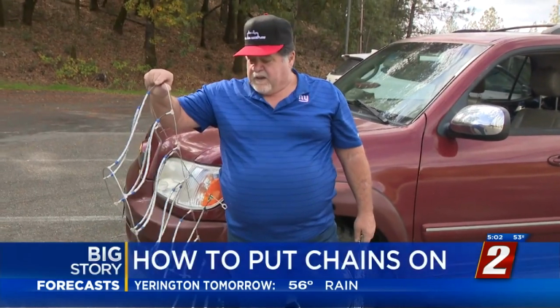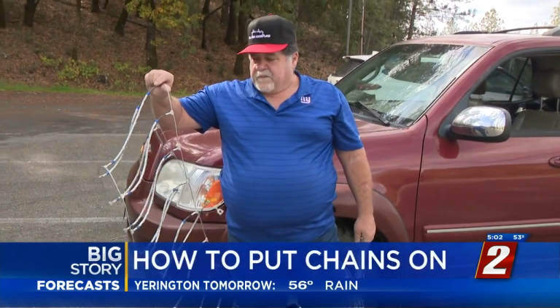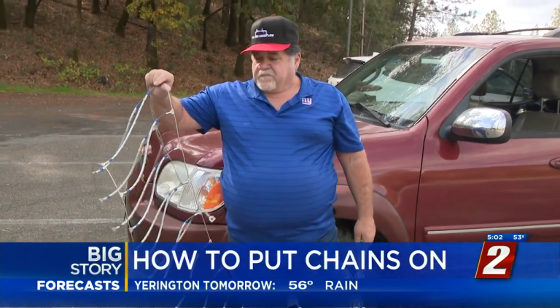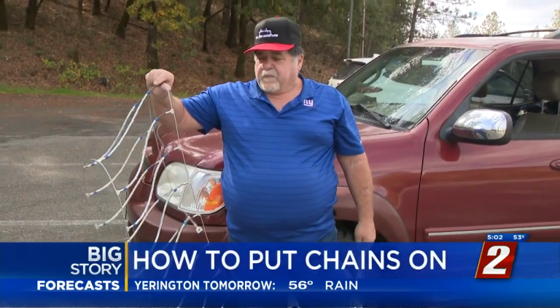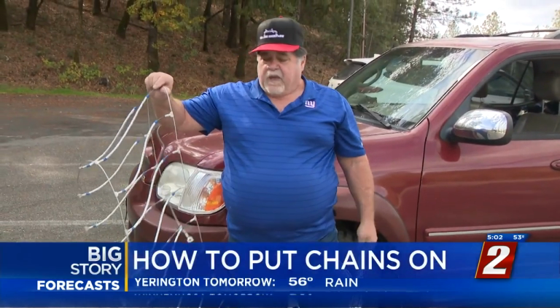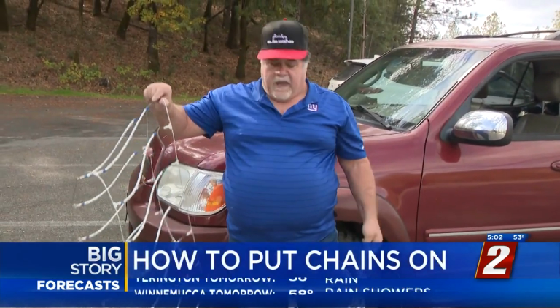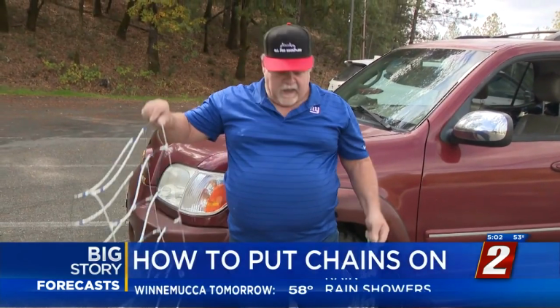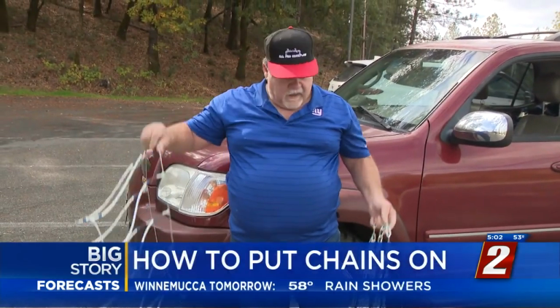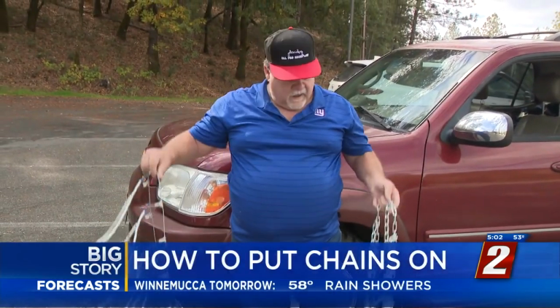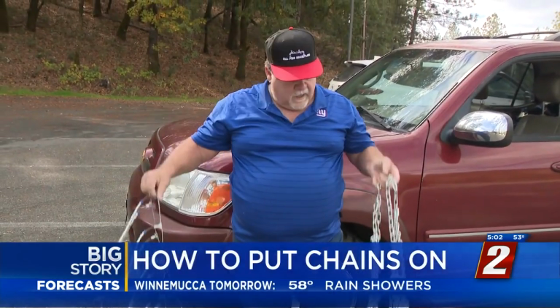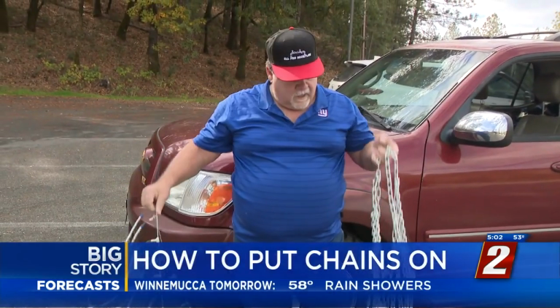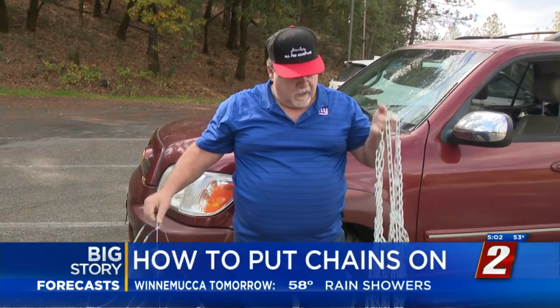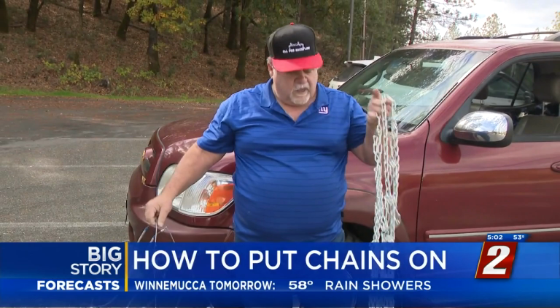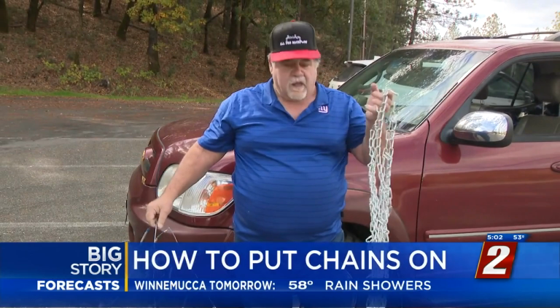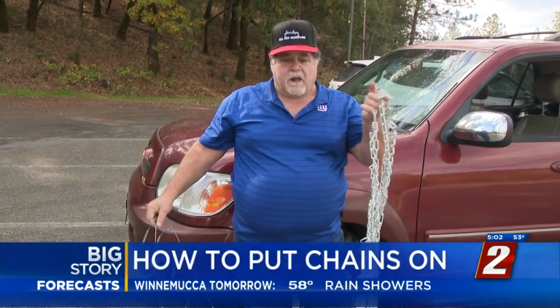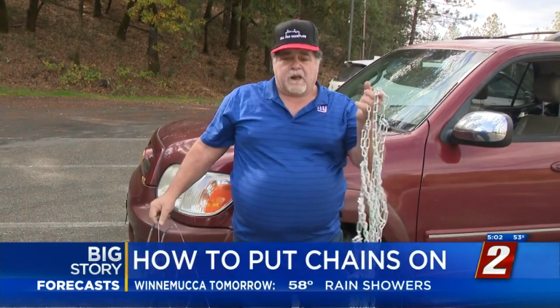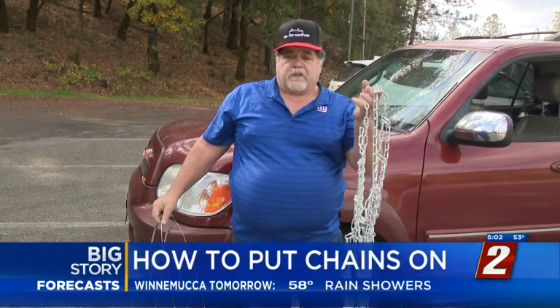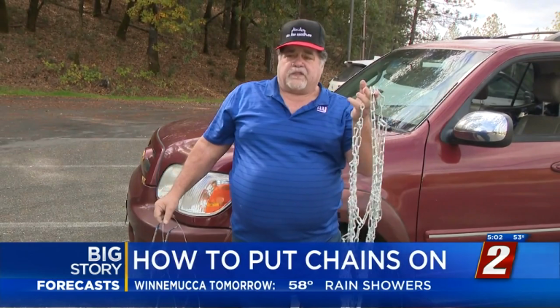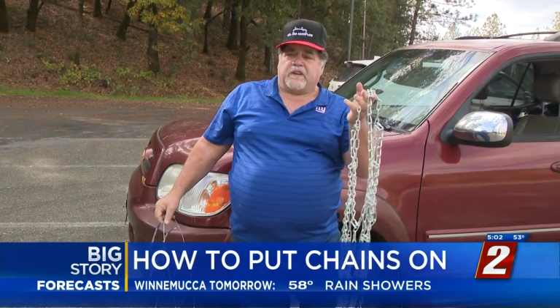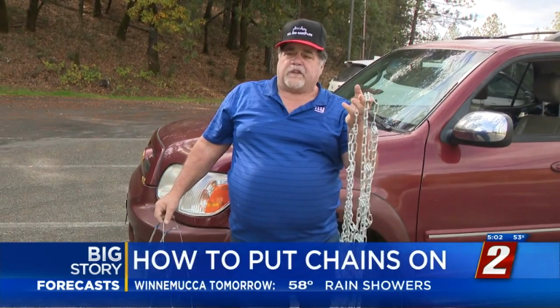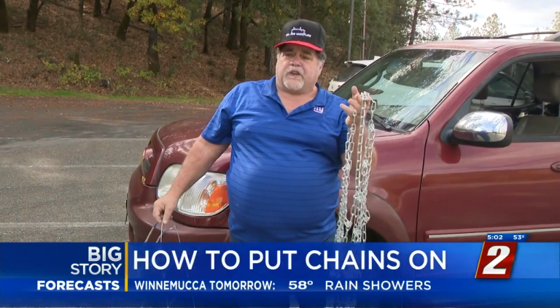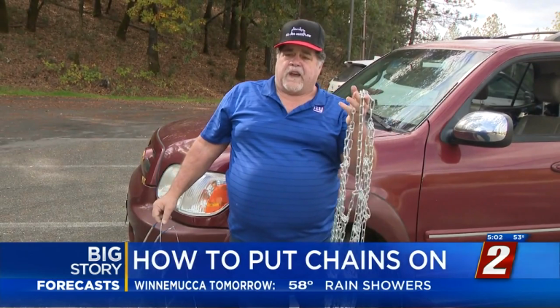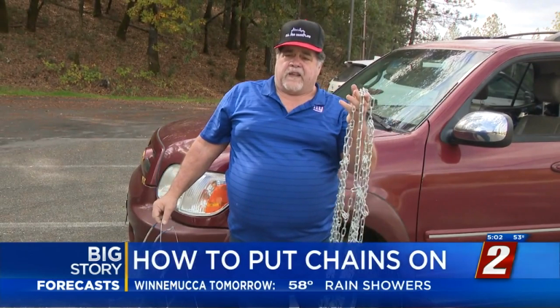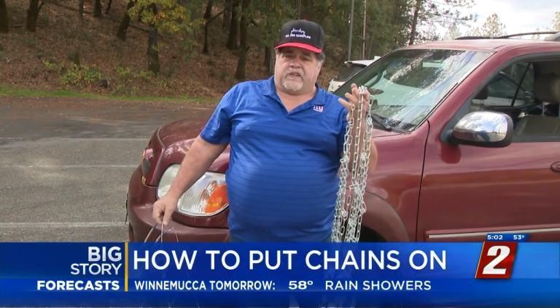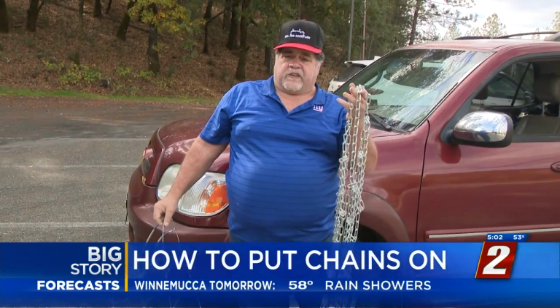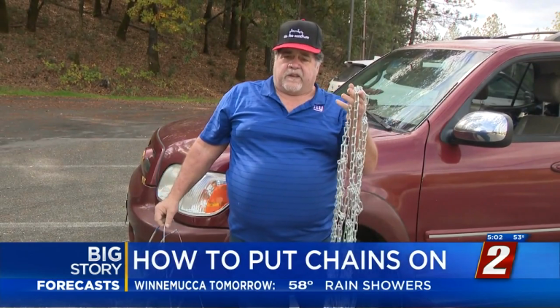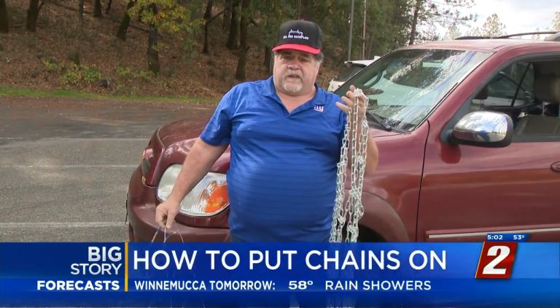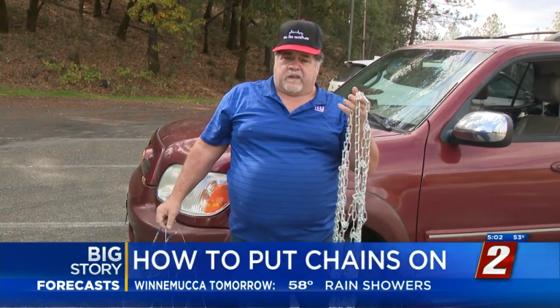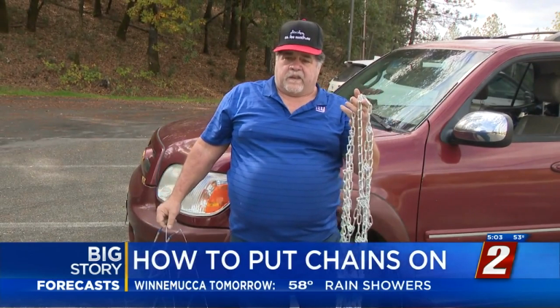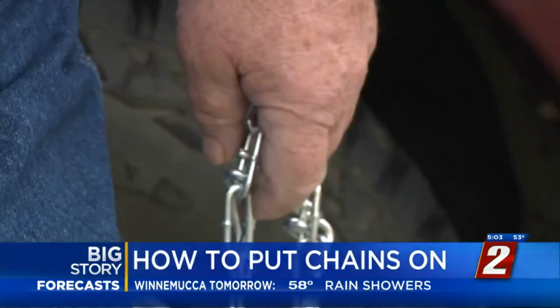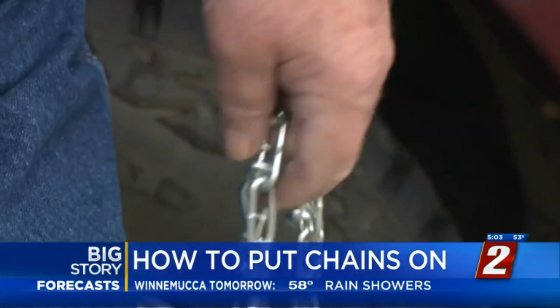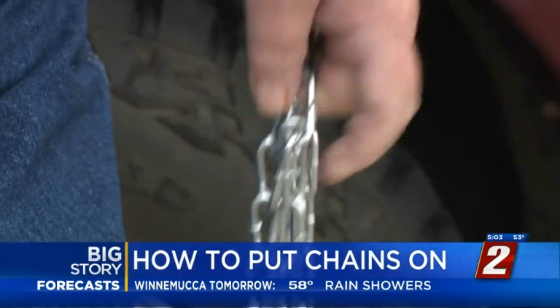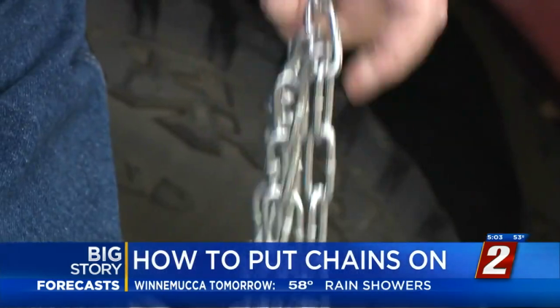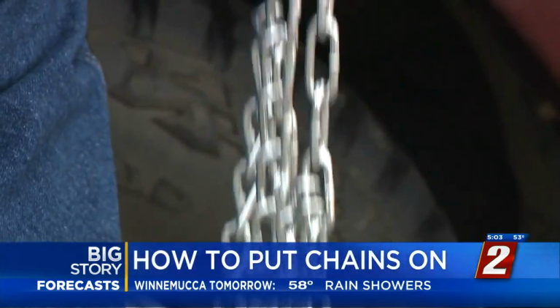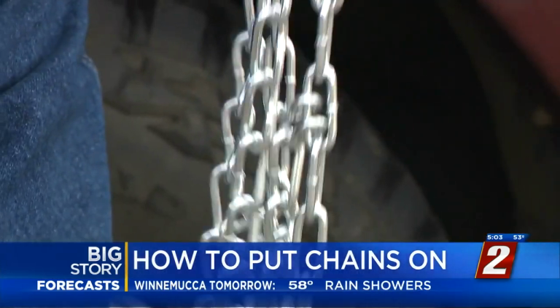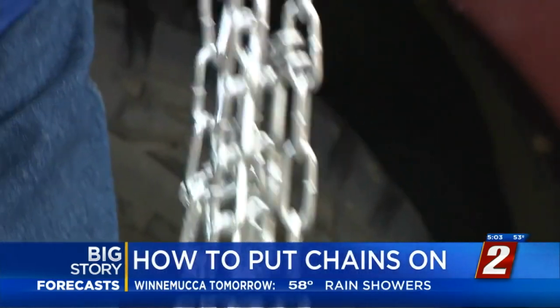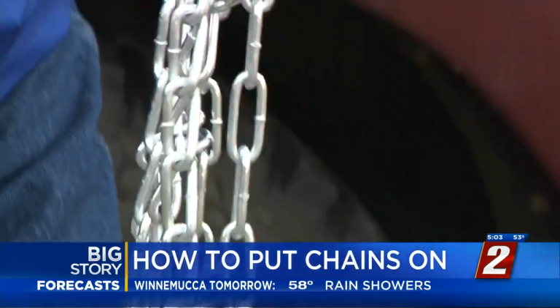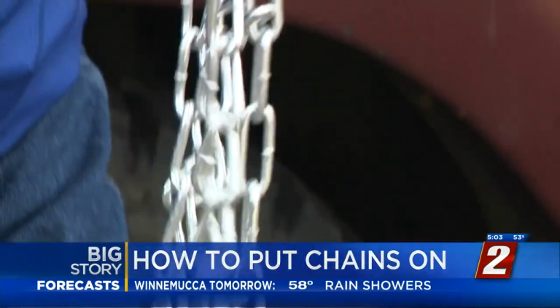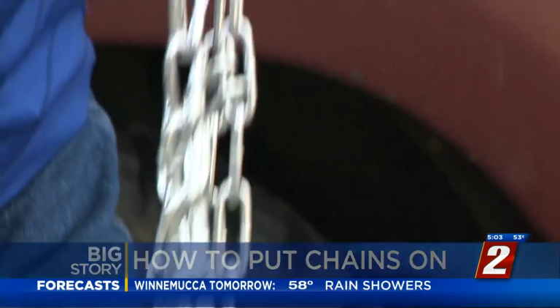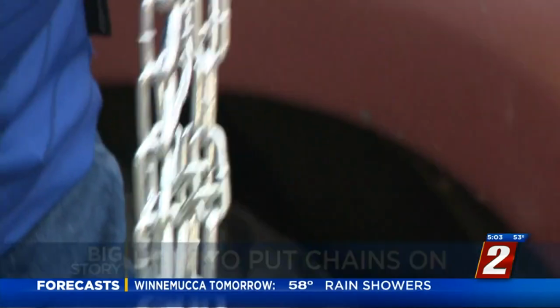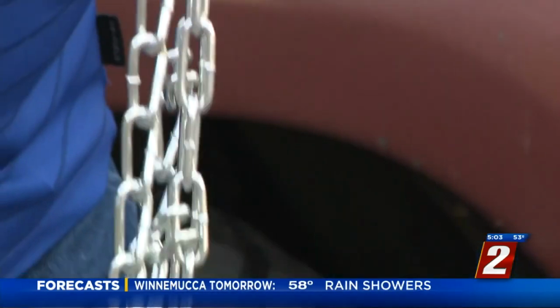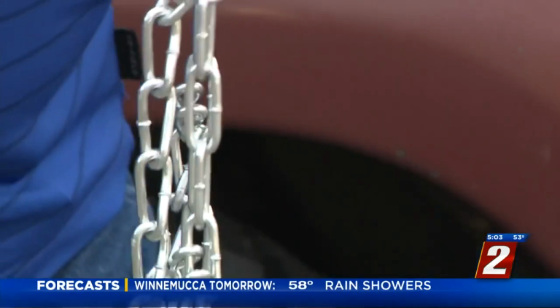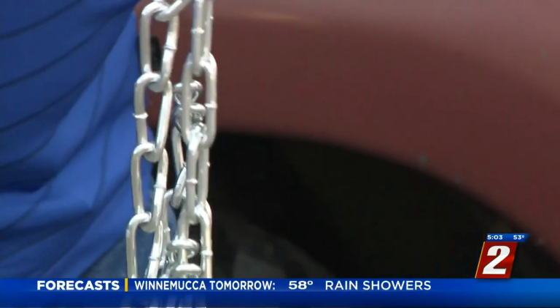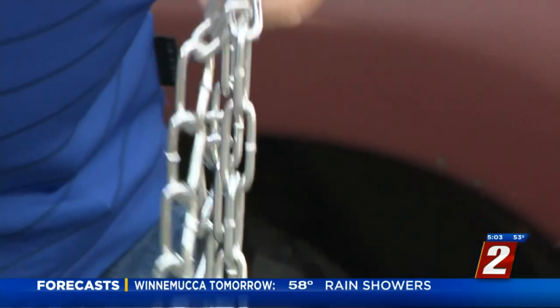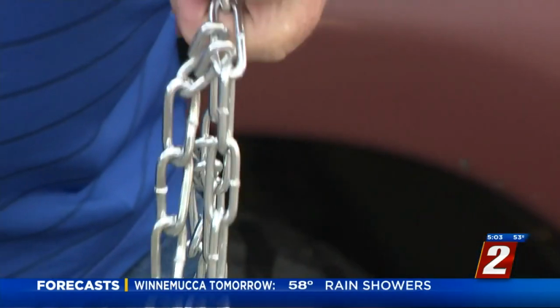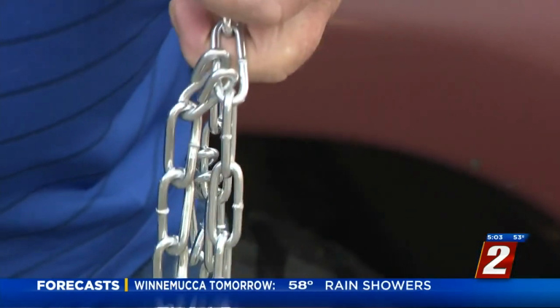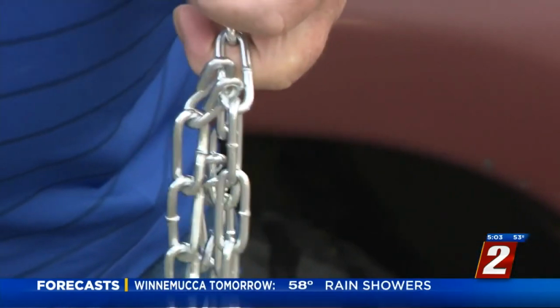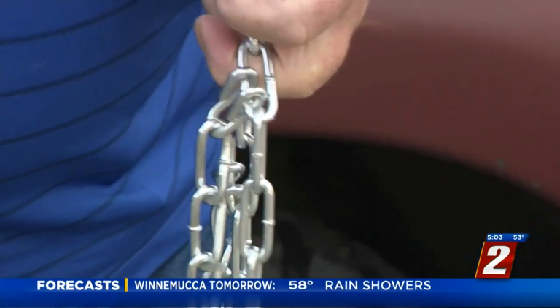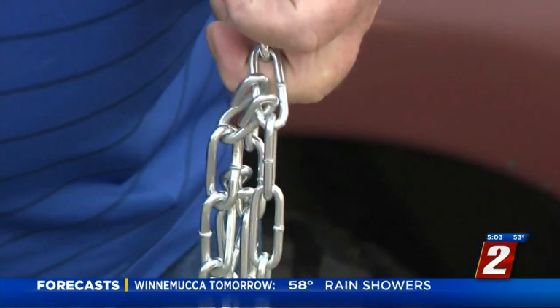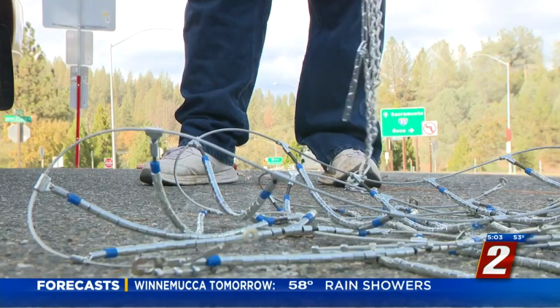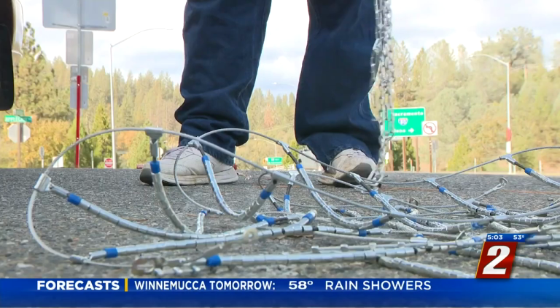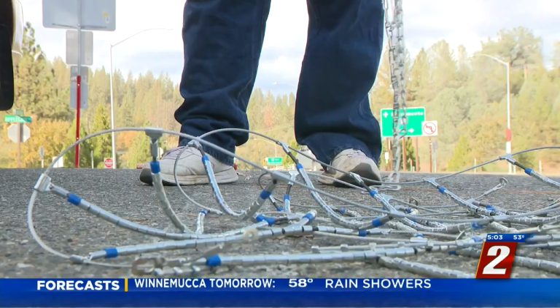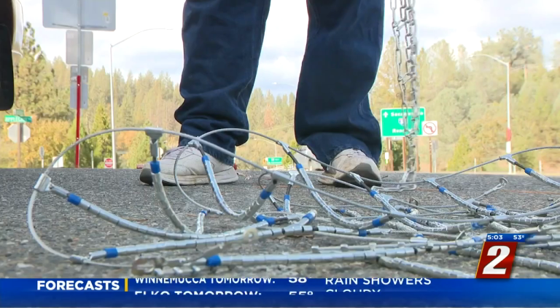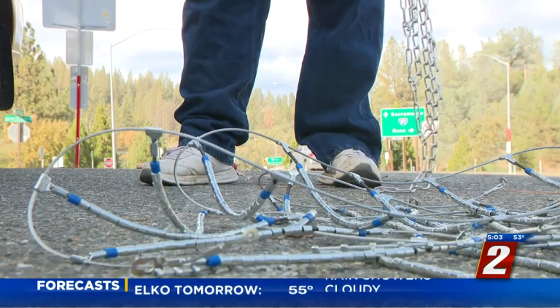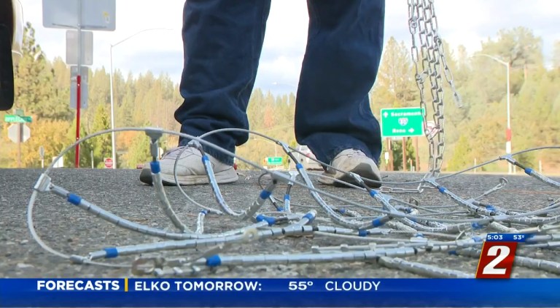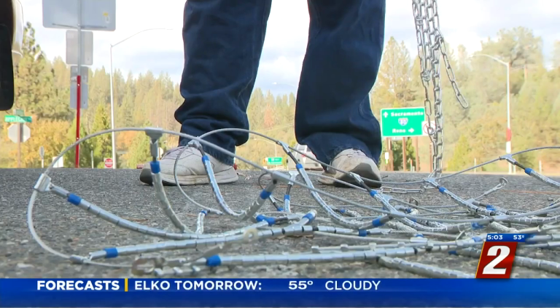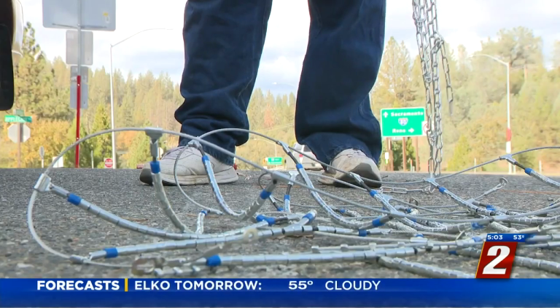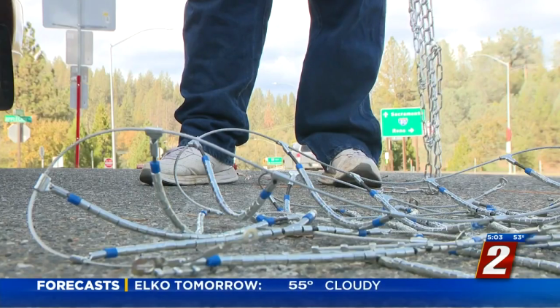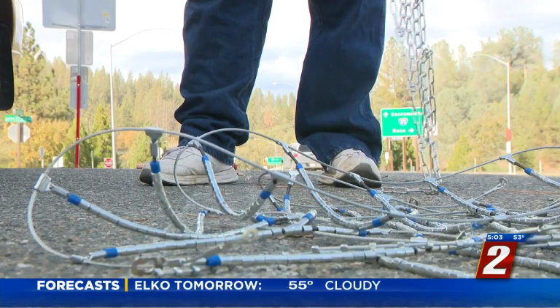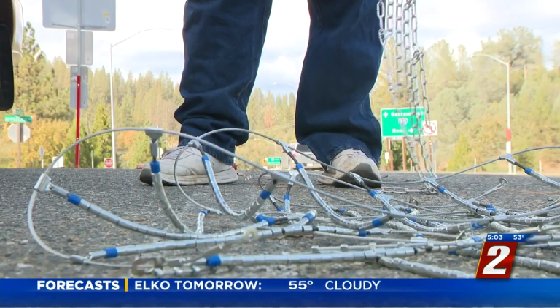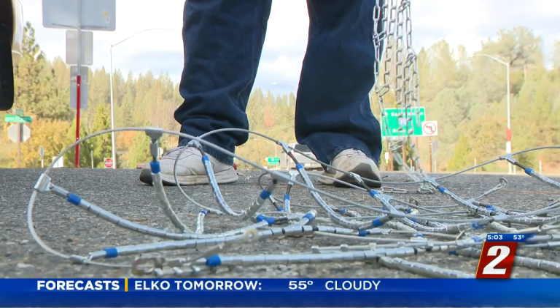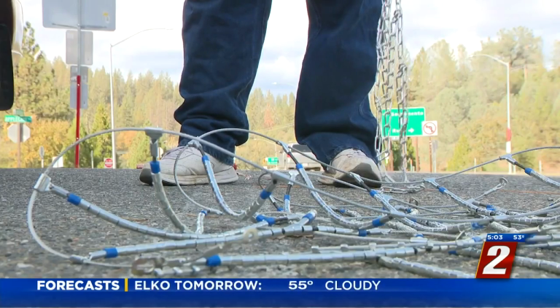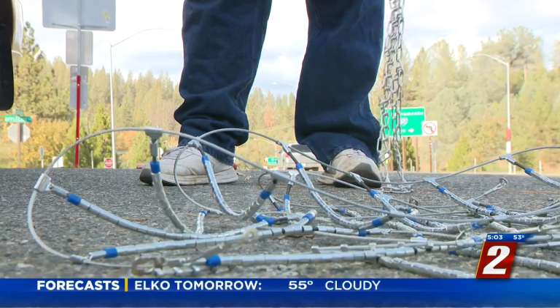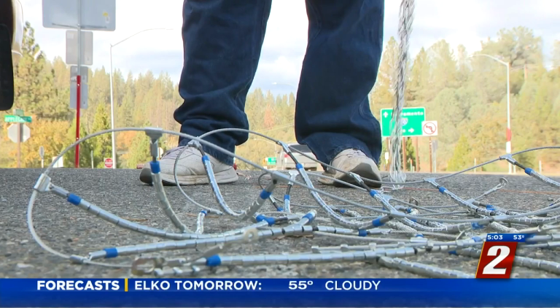There are two types of chains: cable and steel chains. The steel chains give more traction, but the cables are easier to put on.